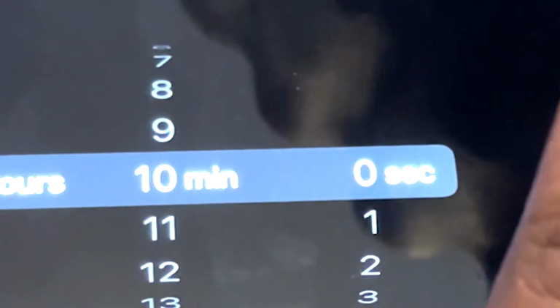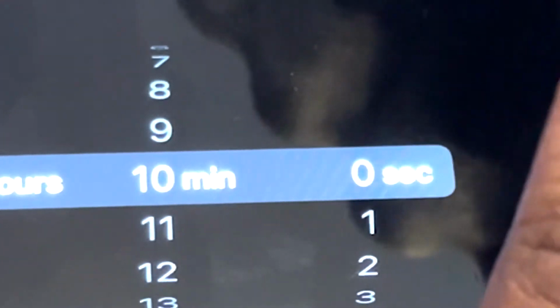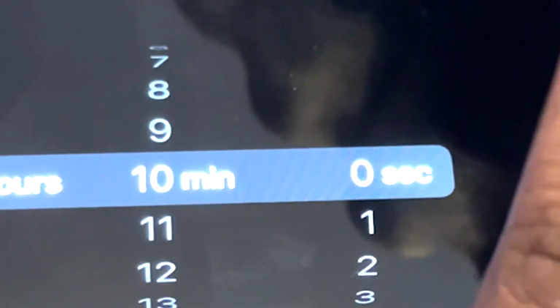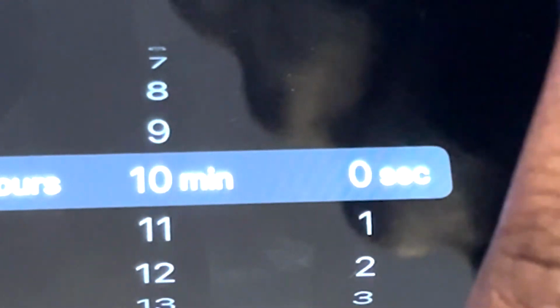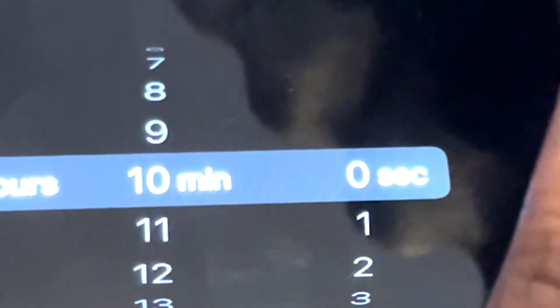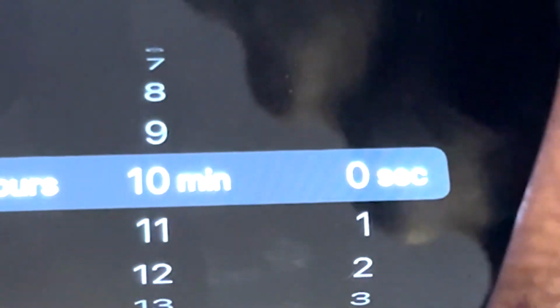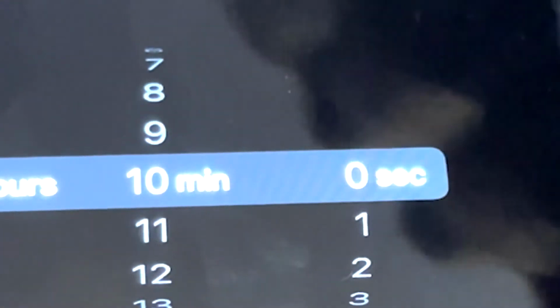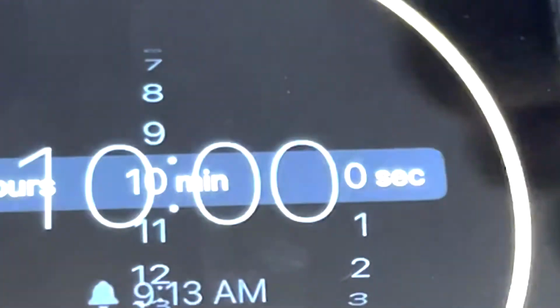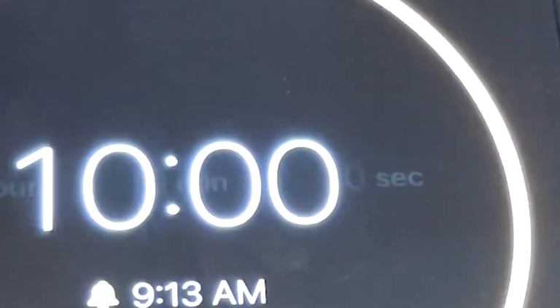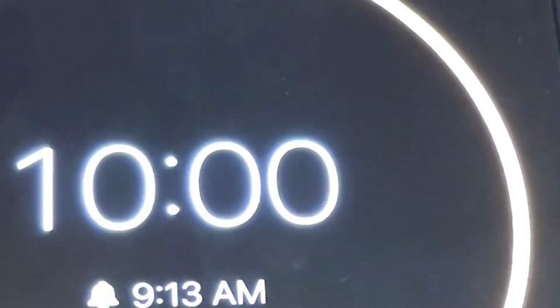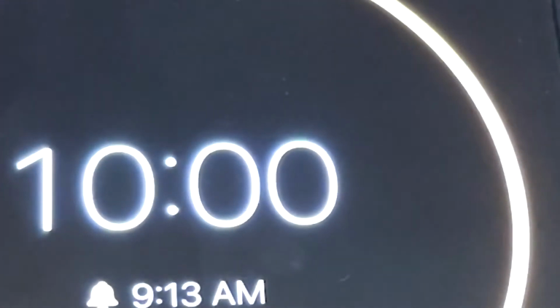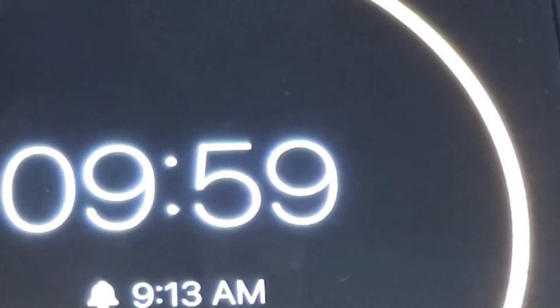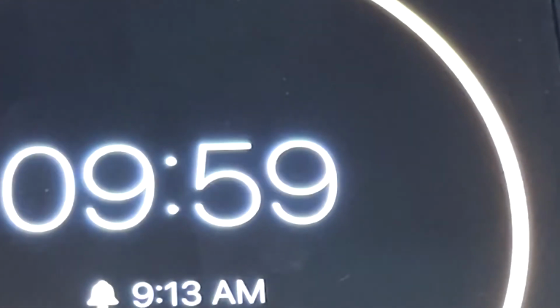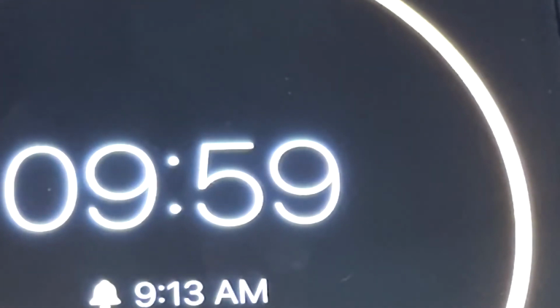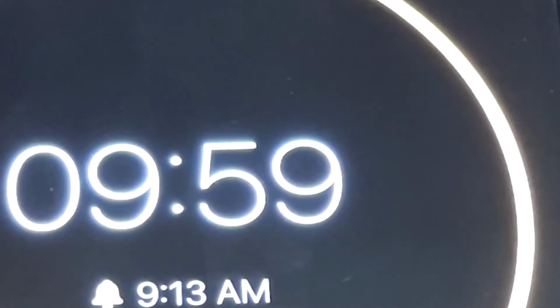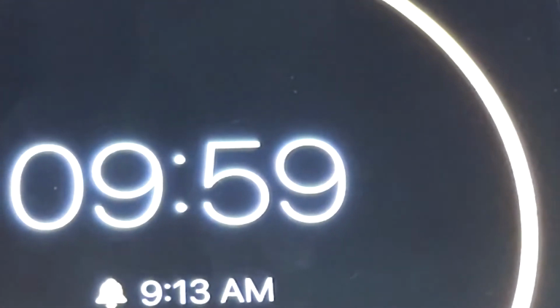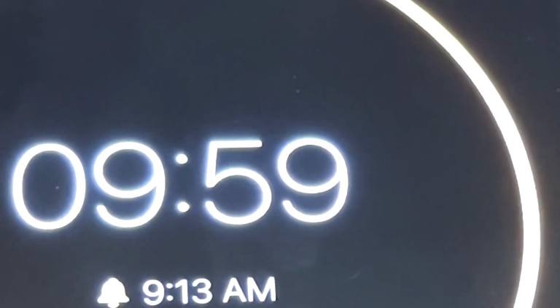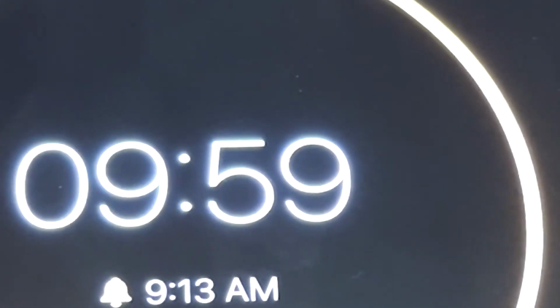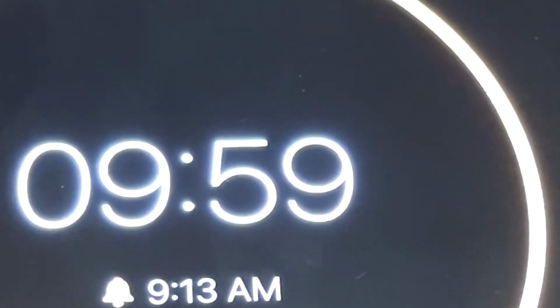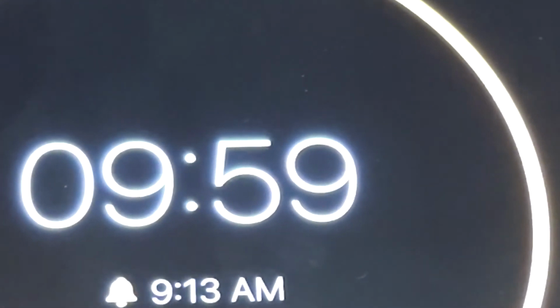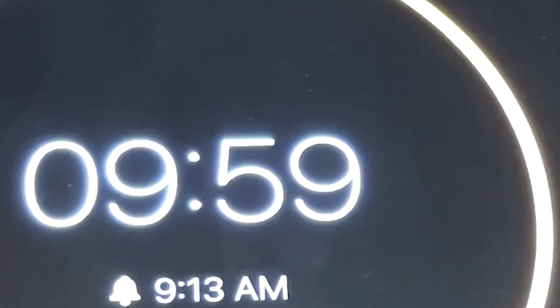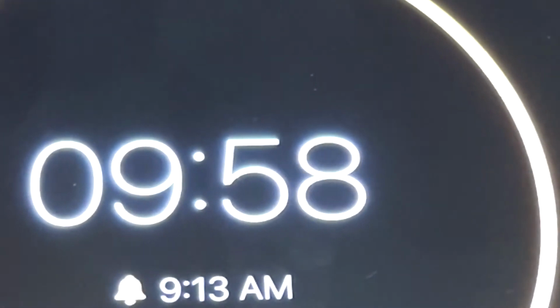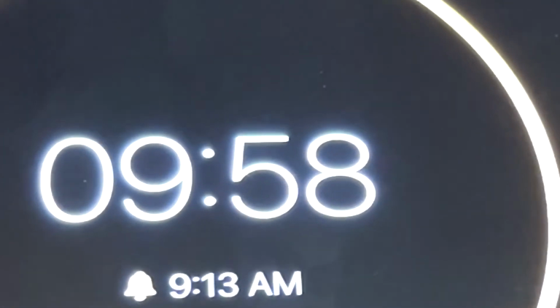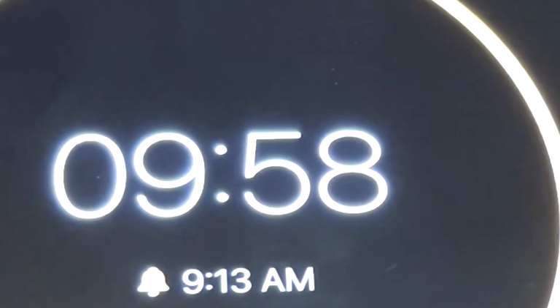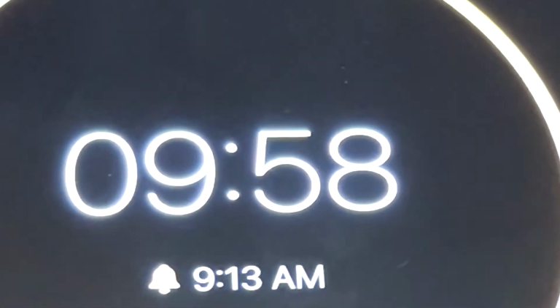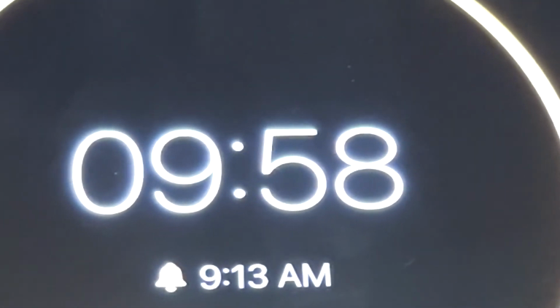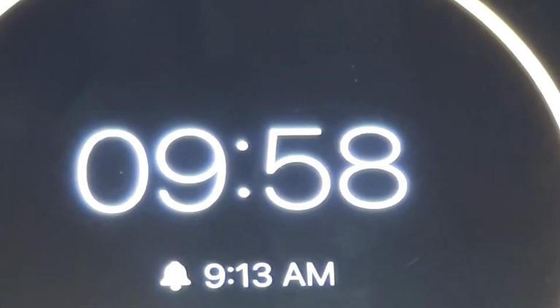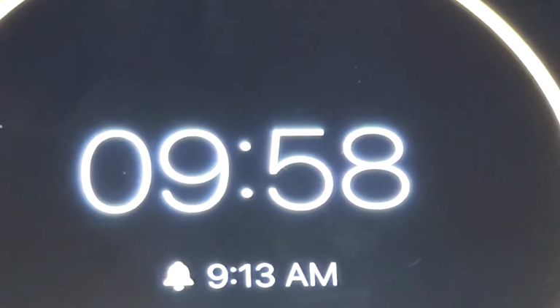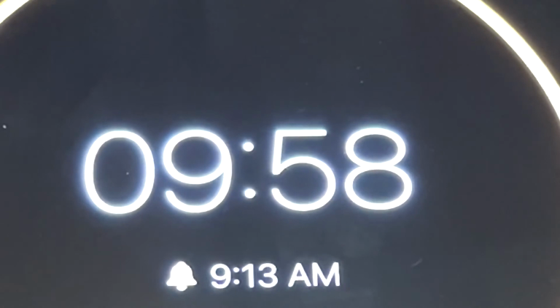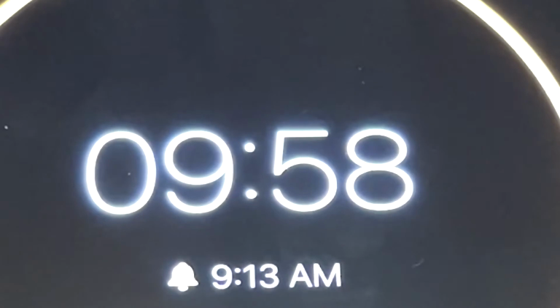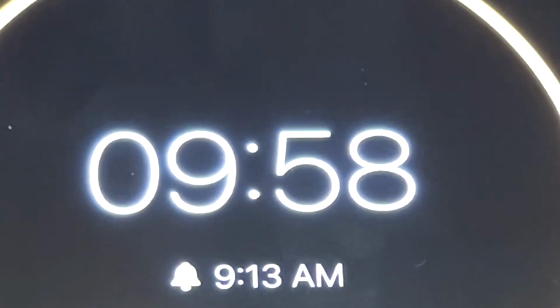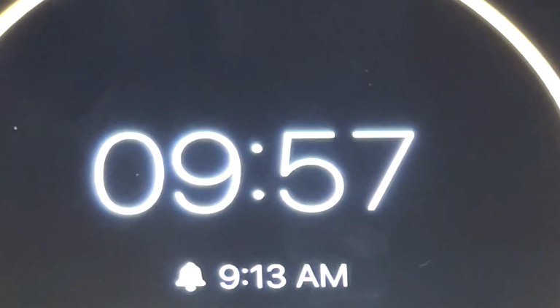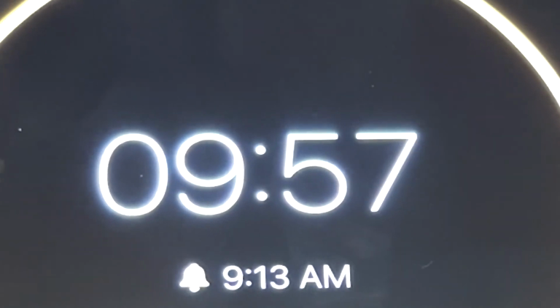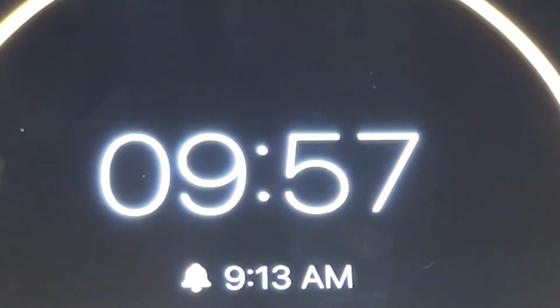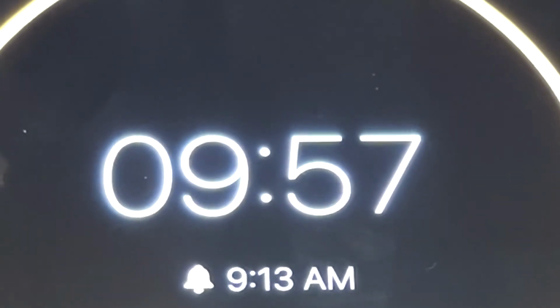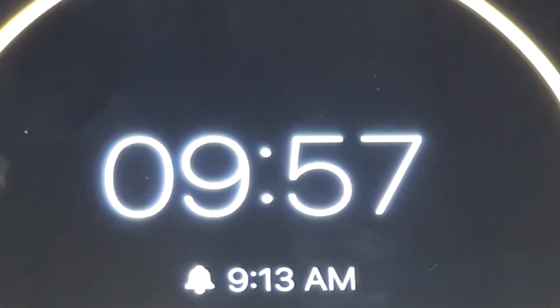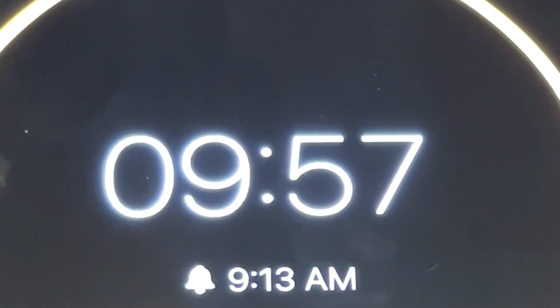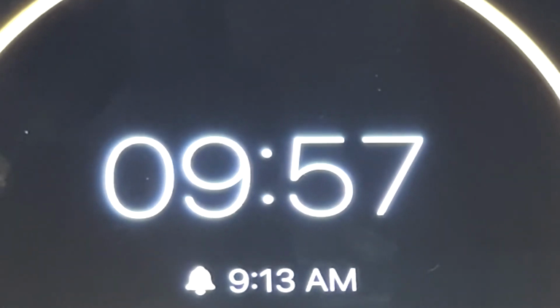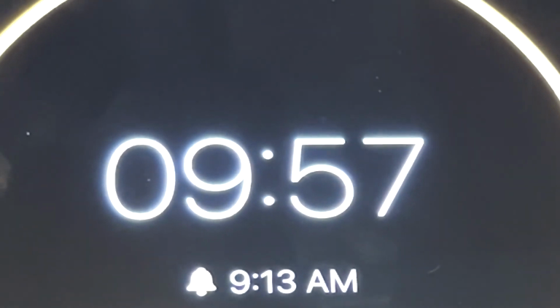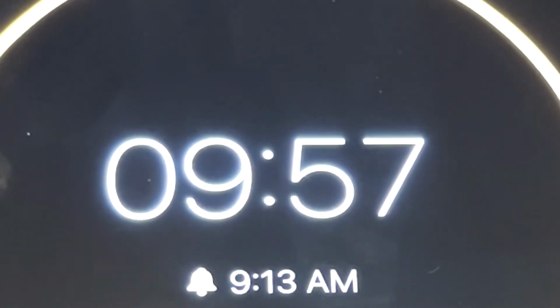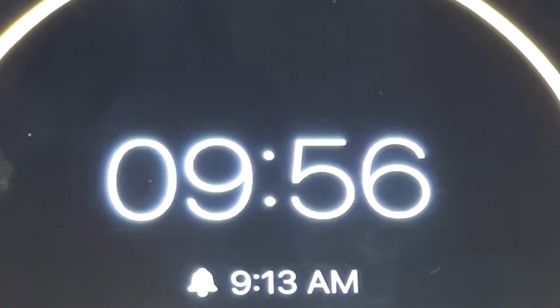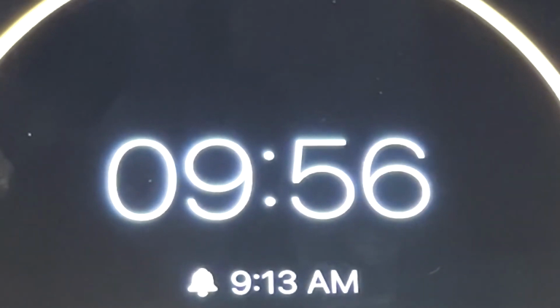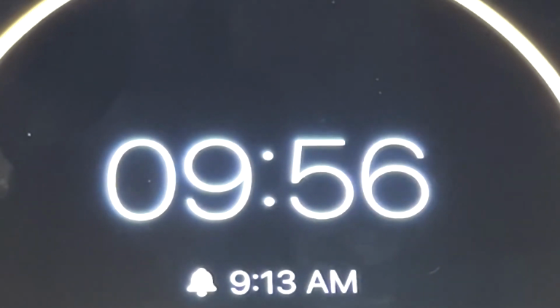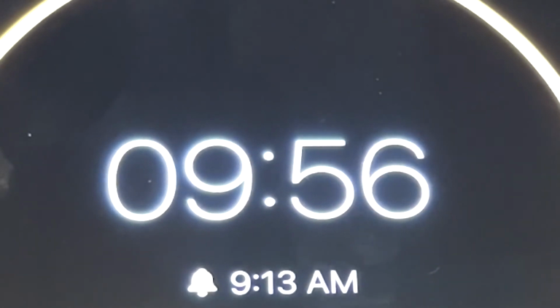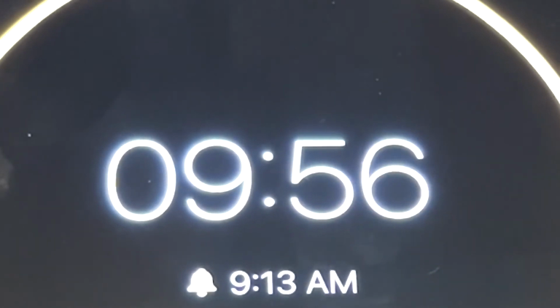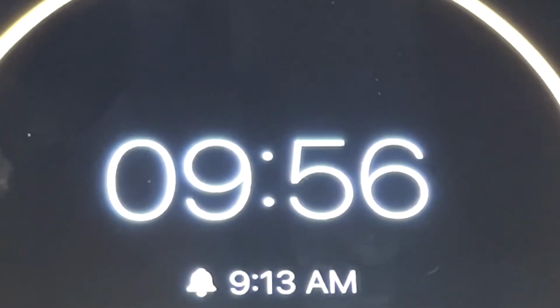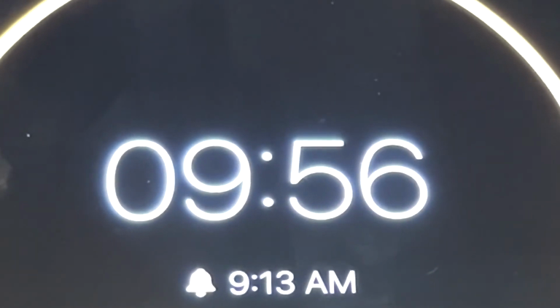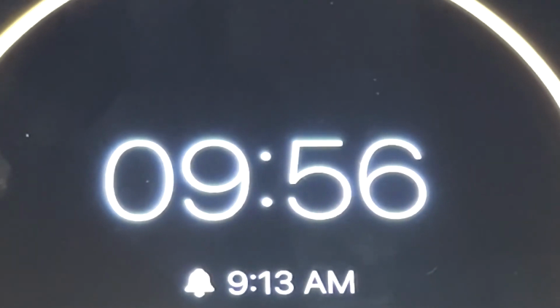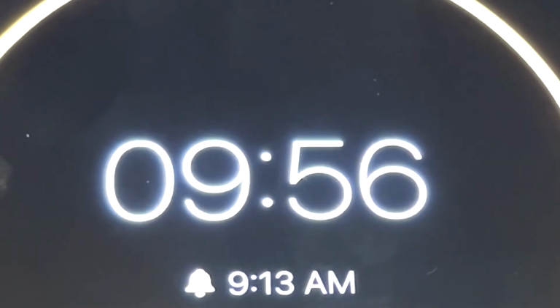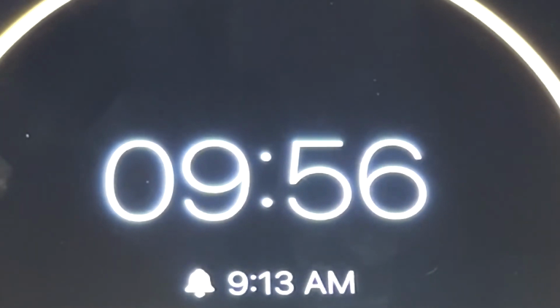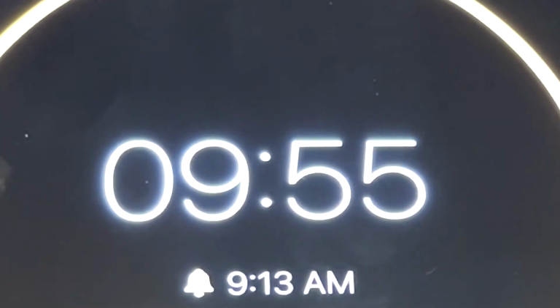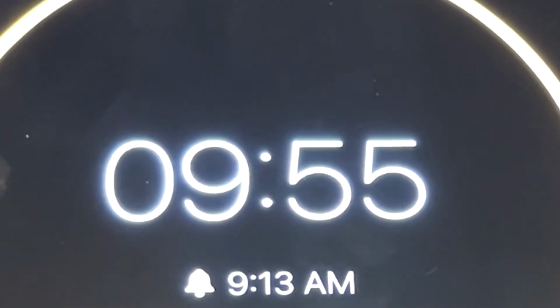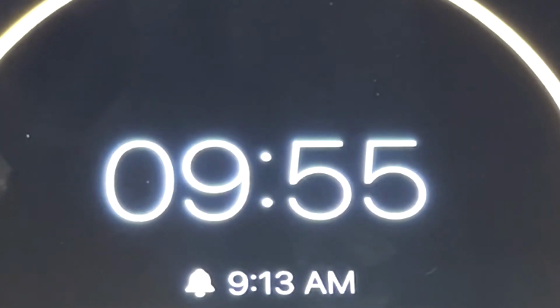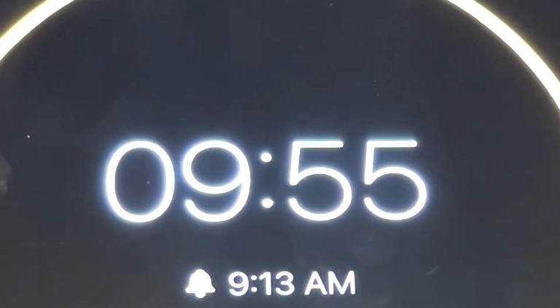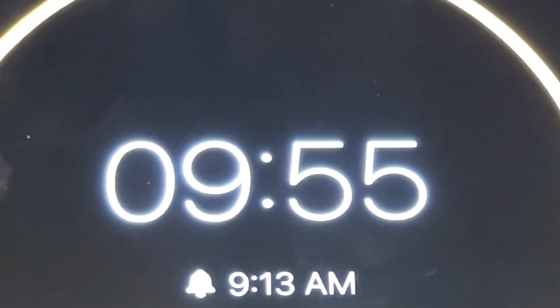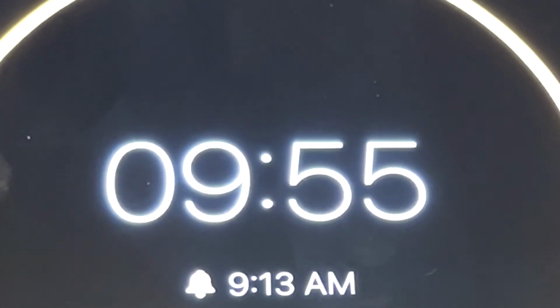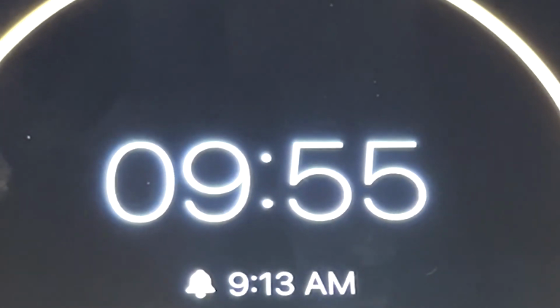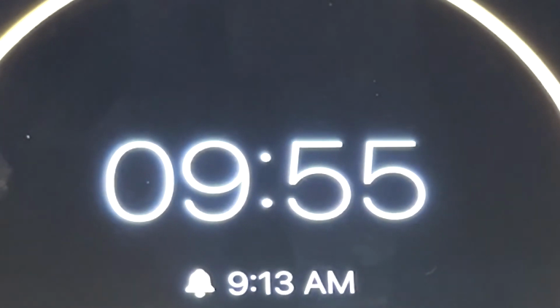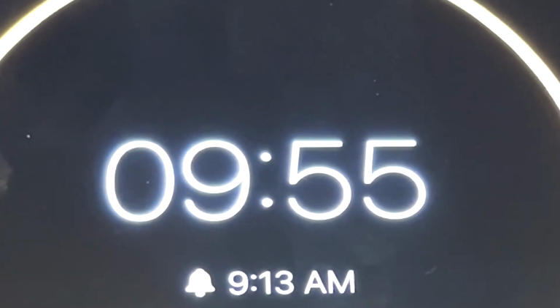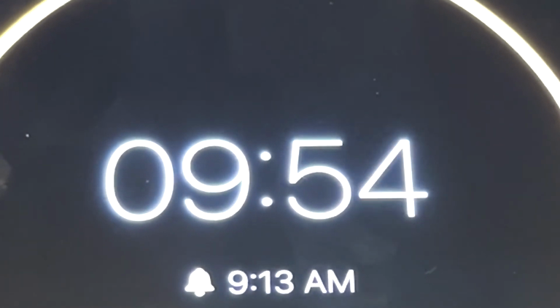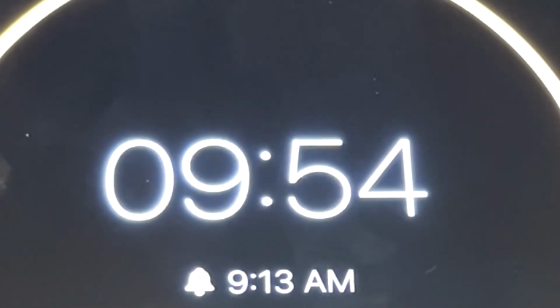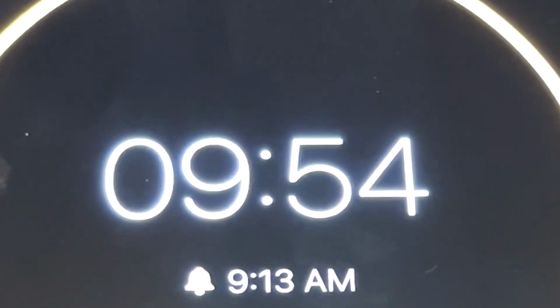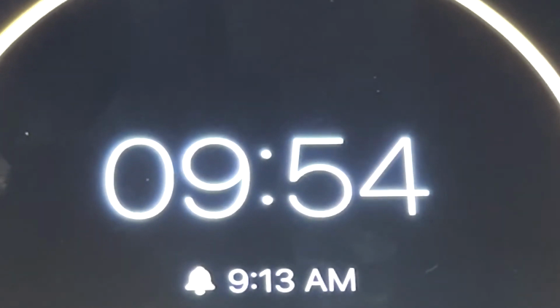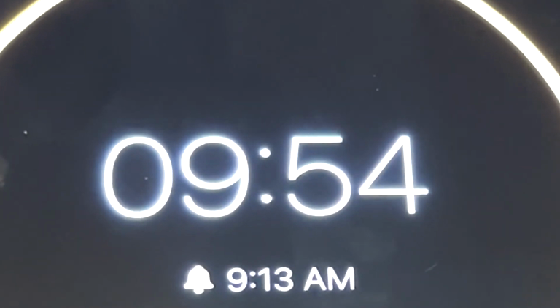Start a timer for 10 minutes. If you leave it longer than 15 minutes, it will not be an accurate result.